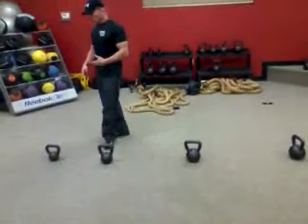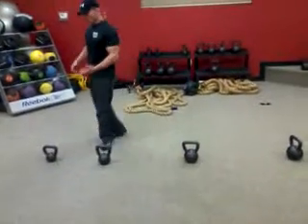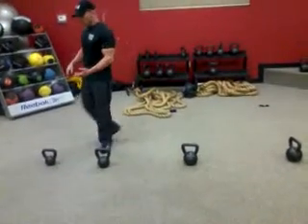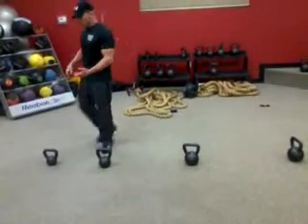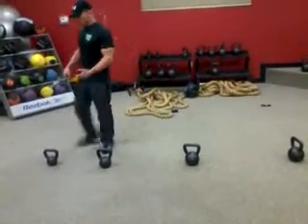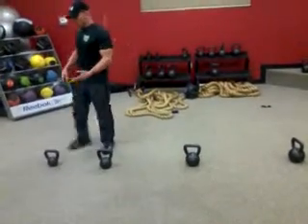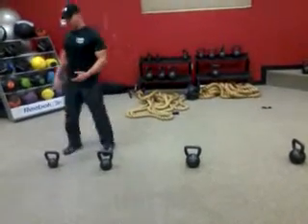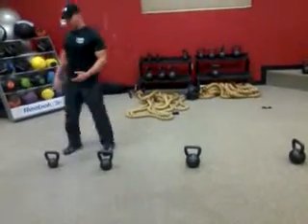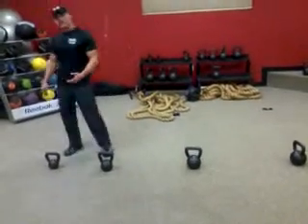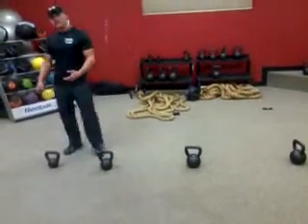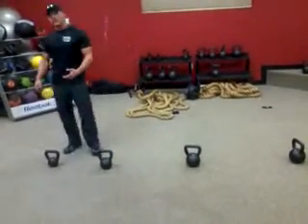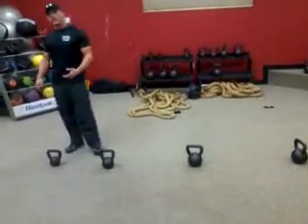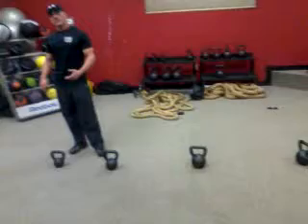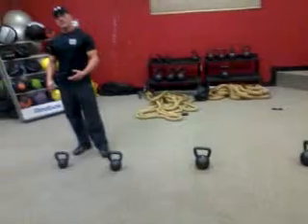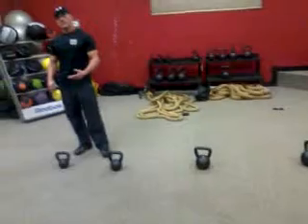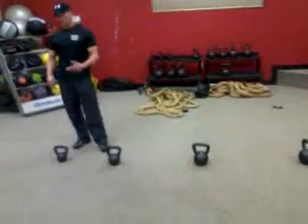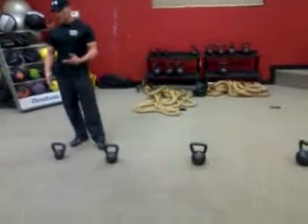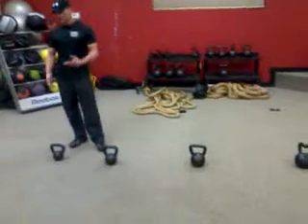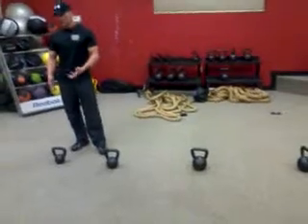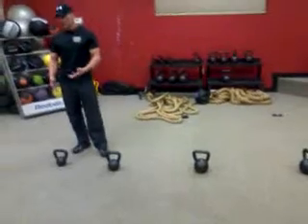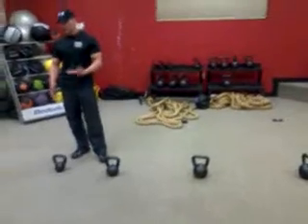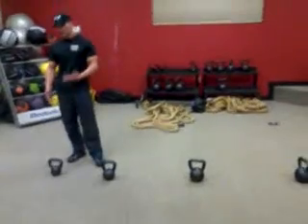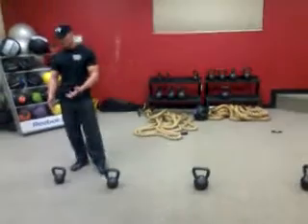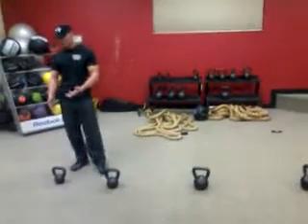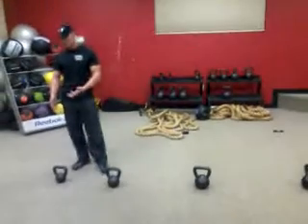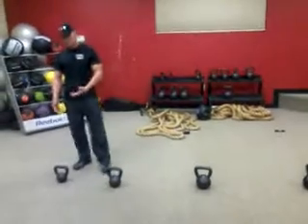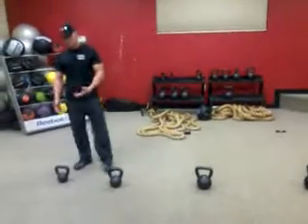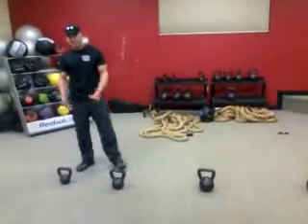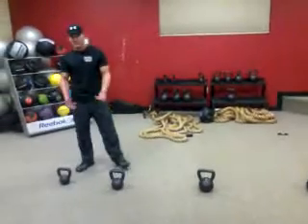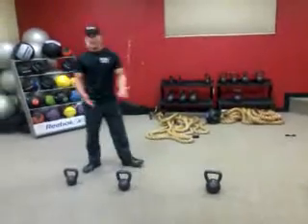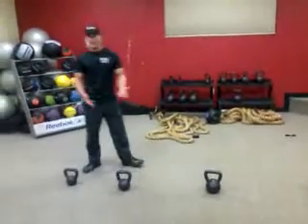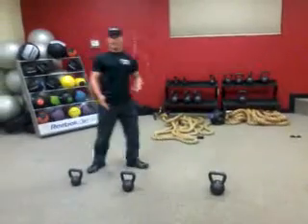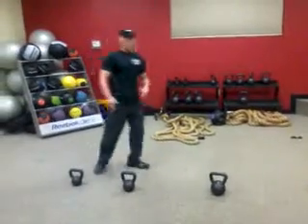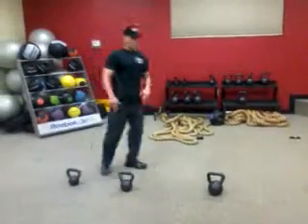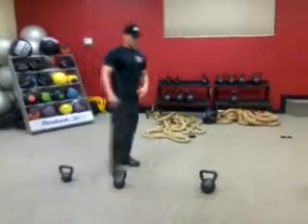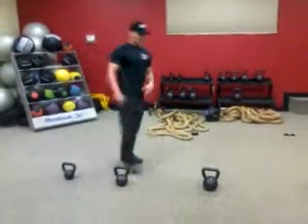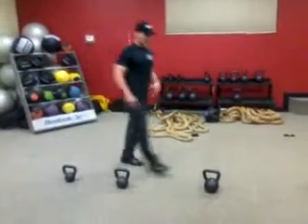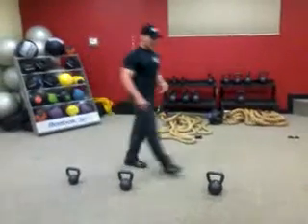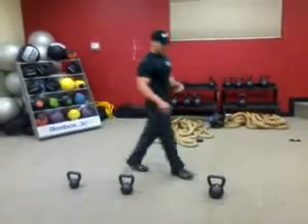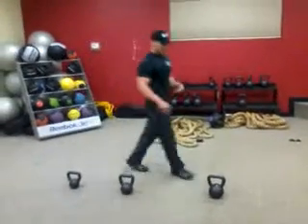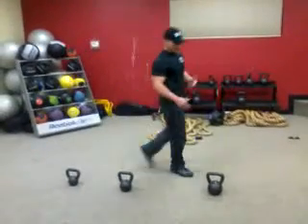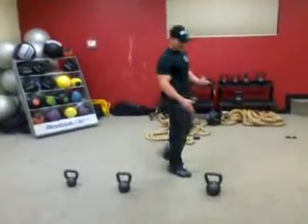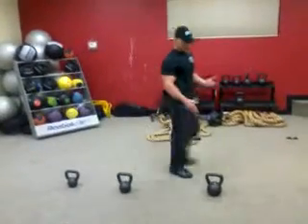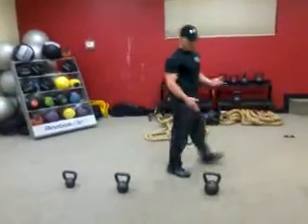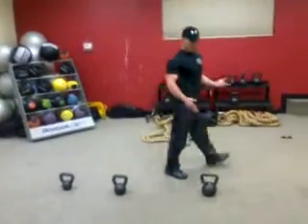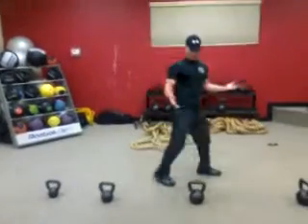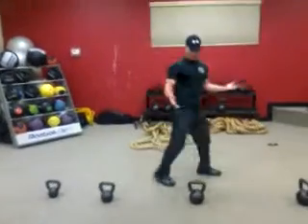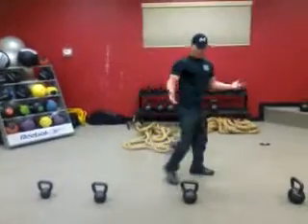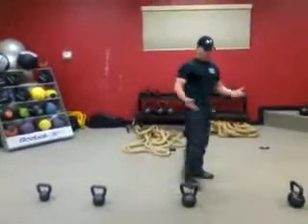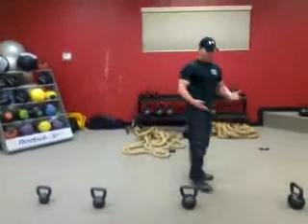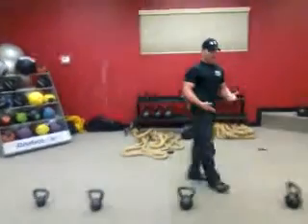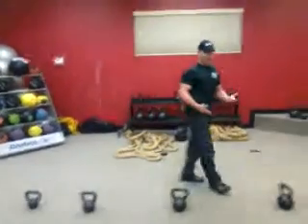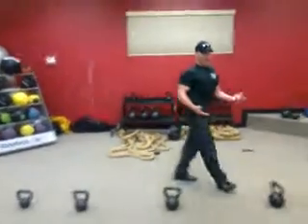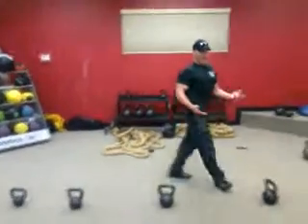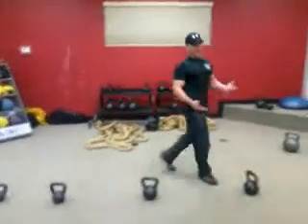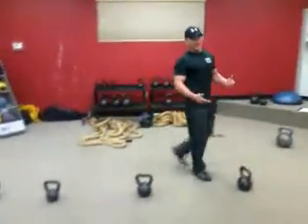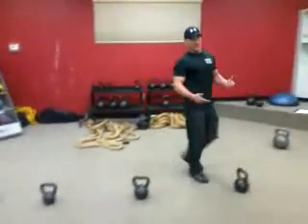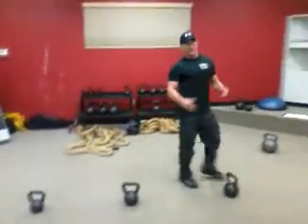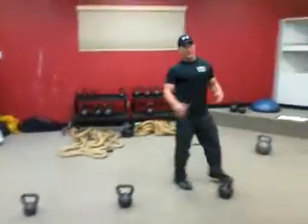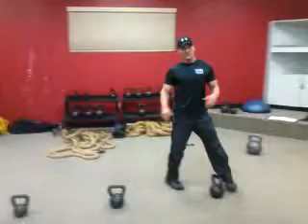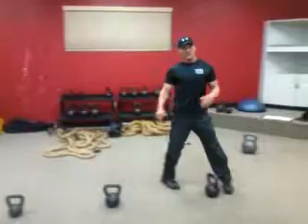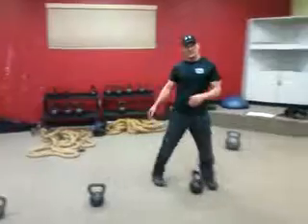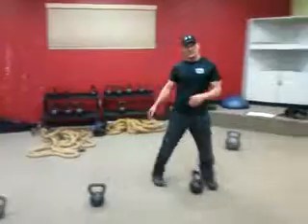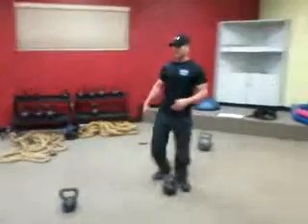Women, we recommend you start out using between a 15 and a 20. Guys, 30 to 35, depending on your fitness level.